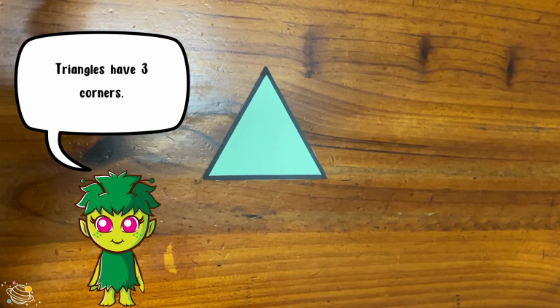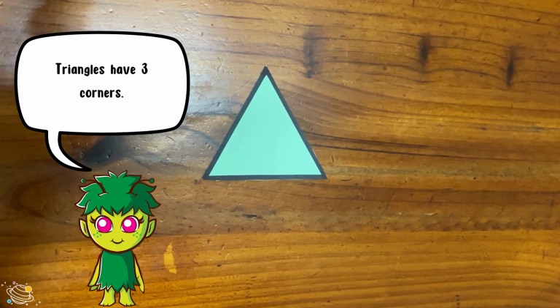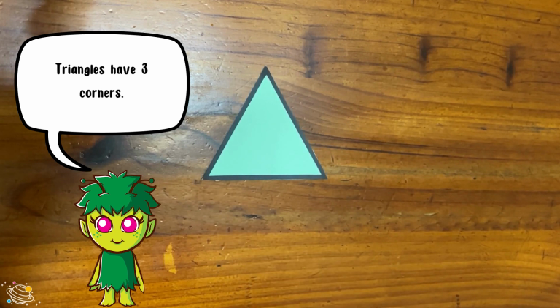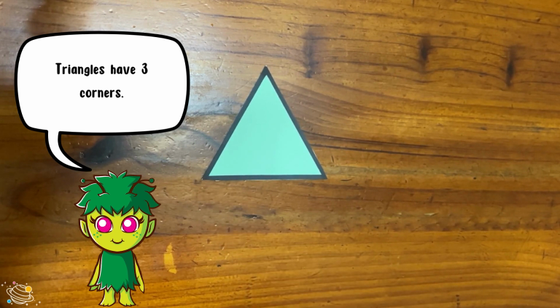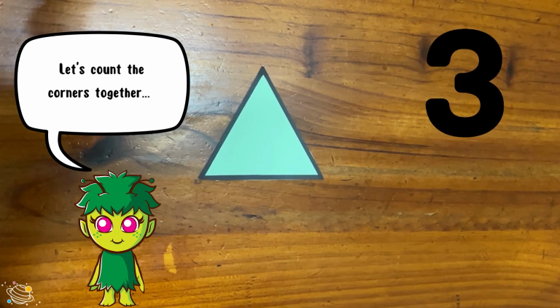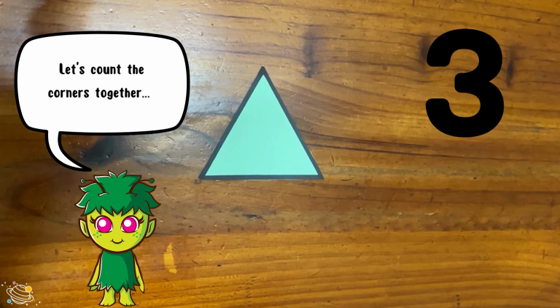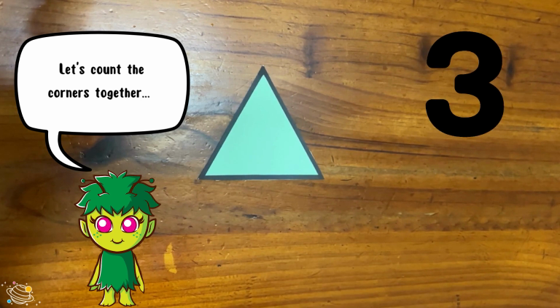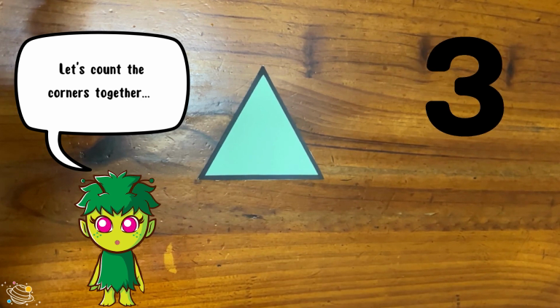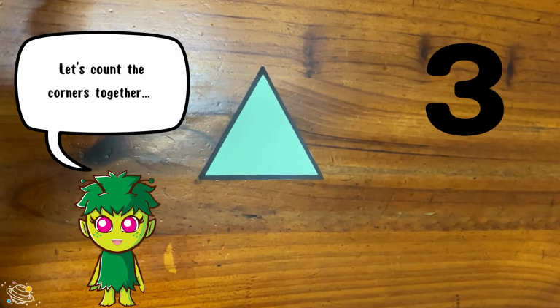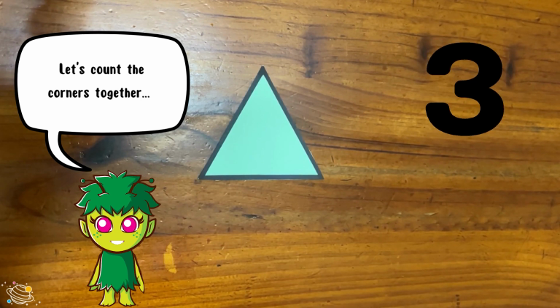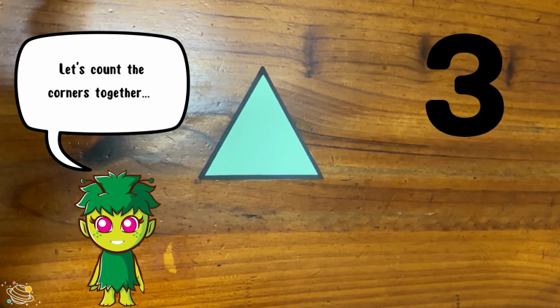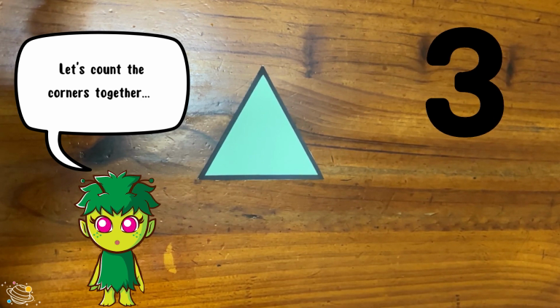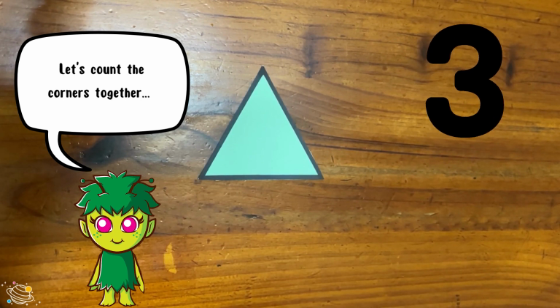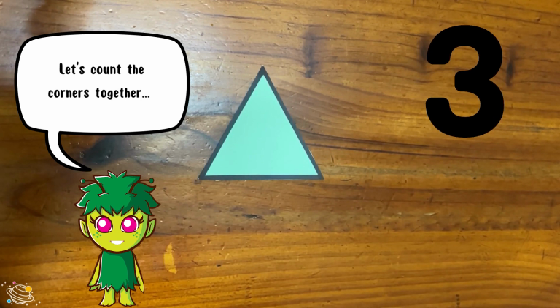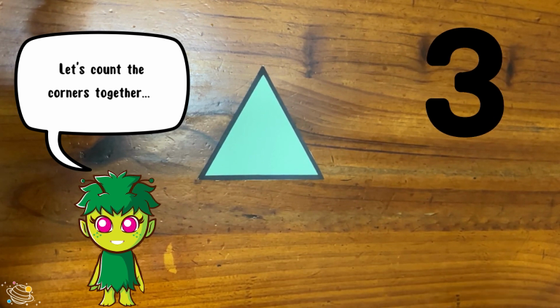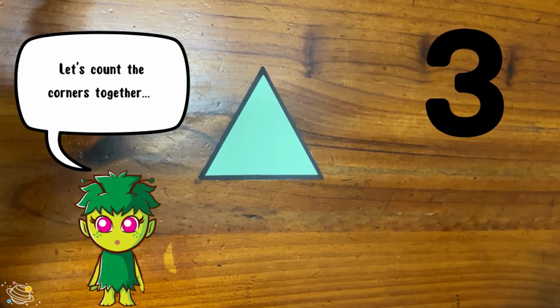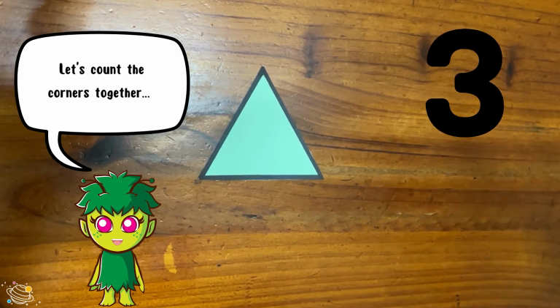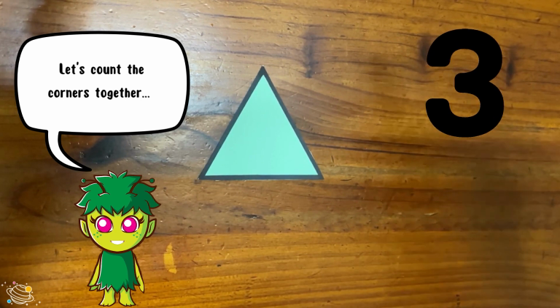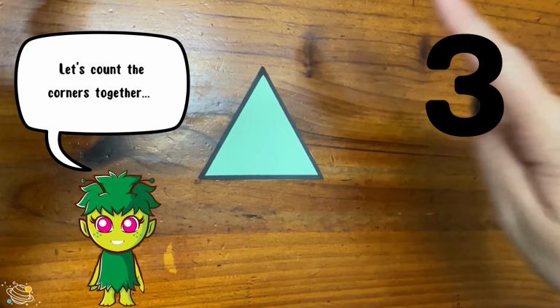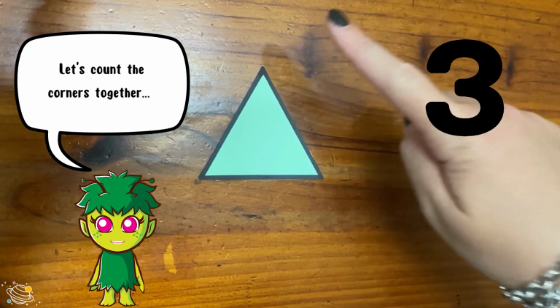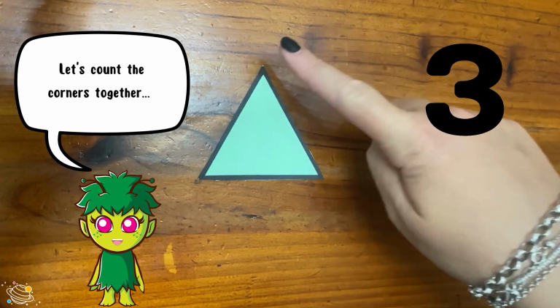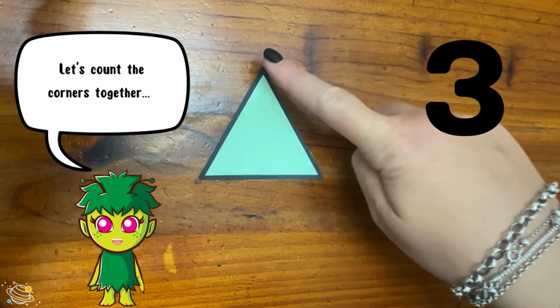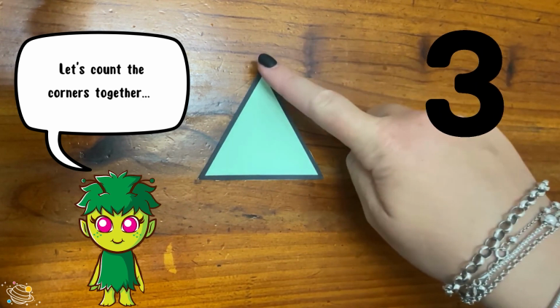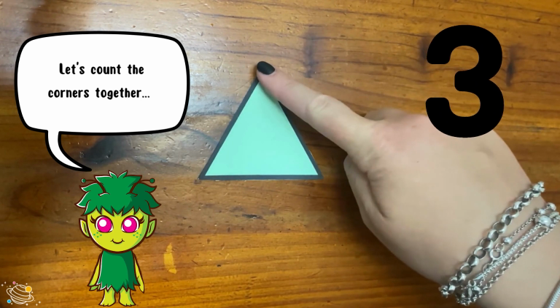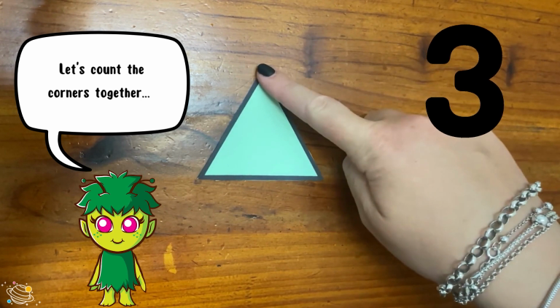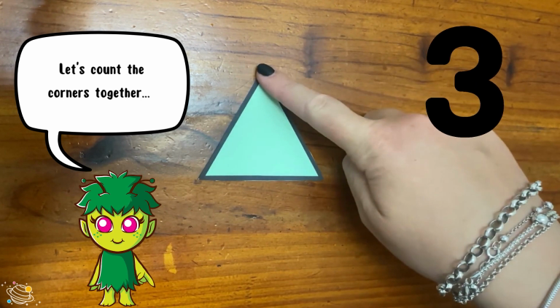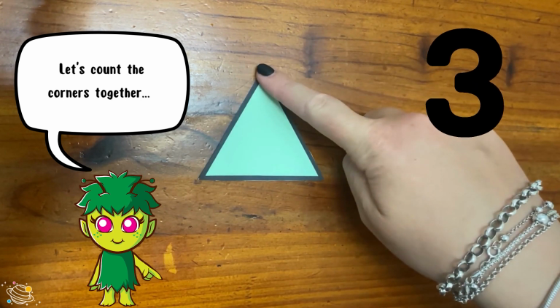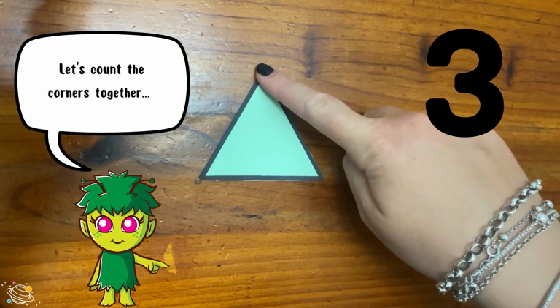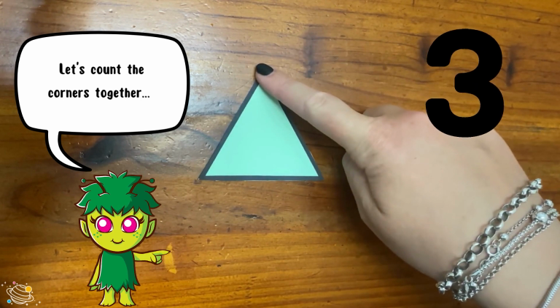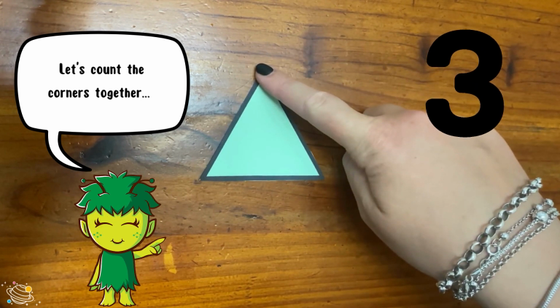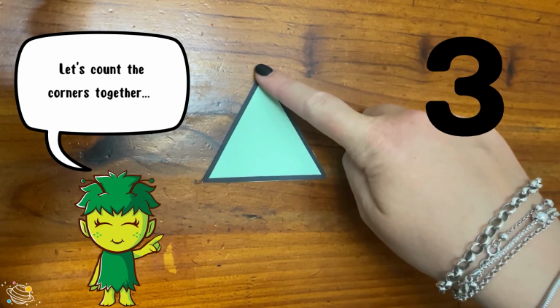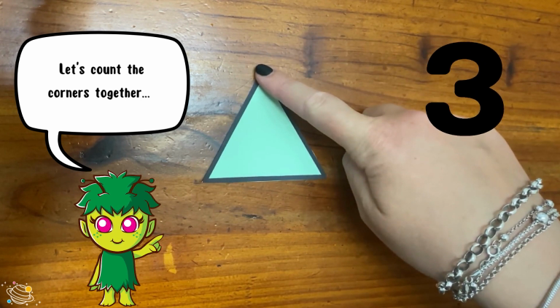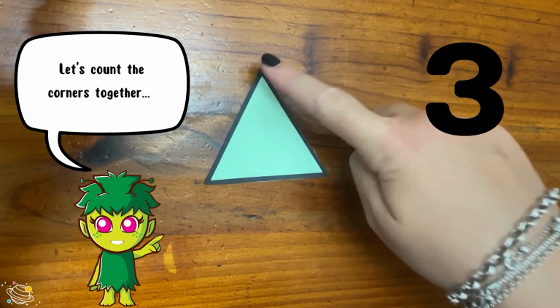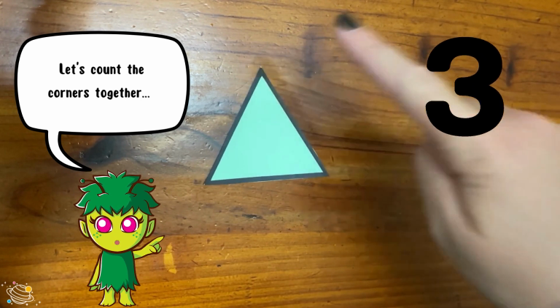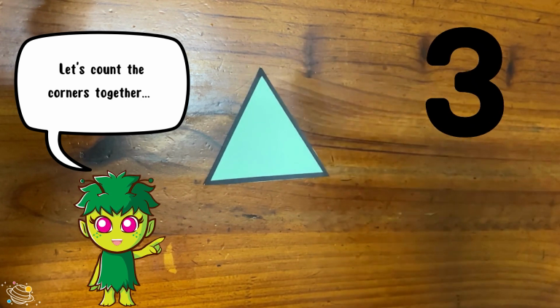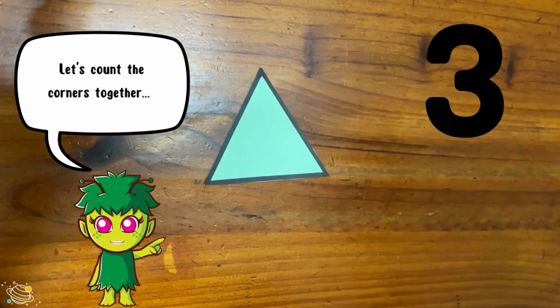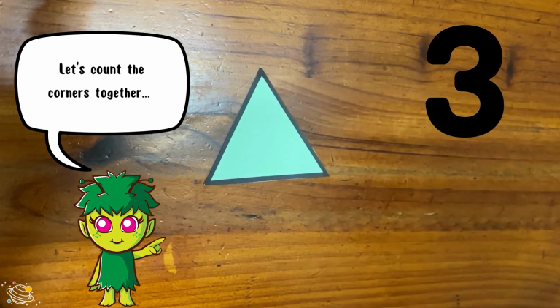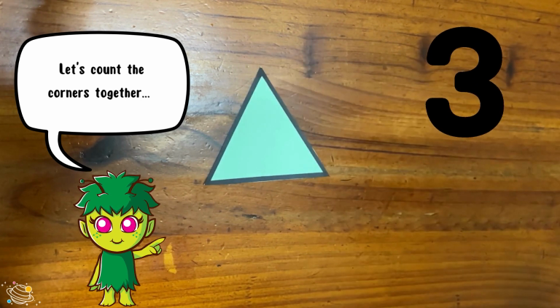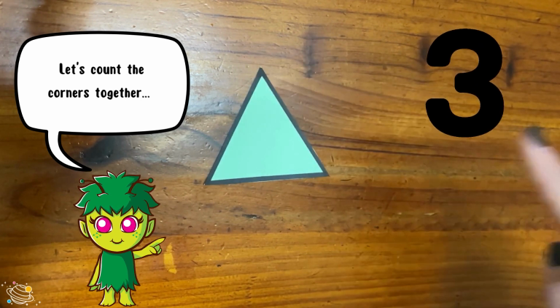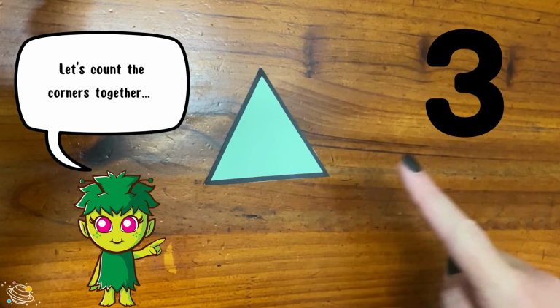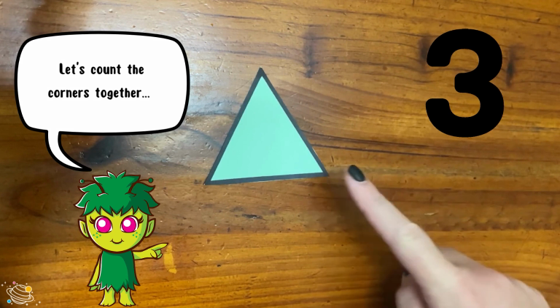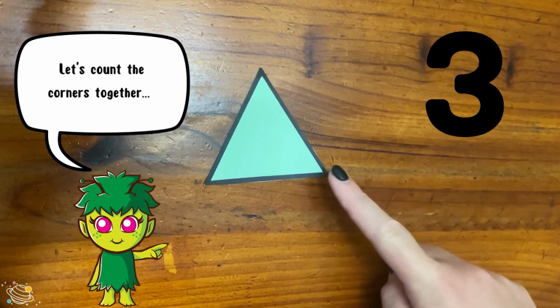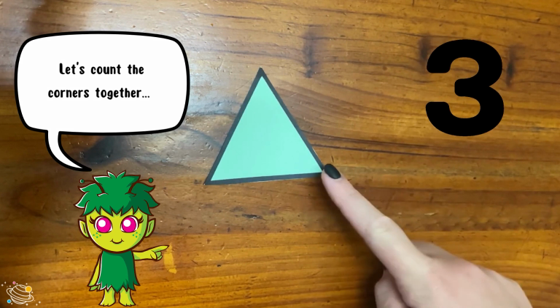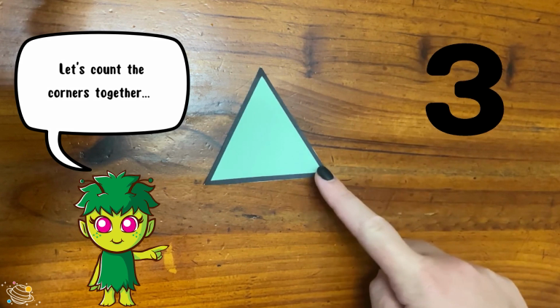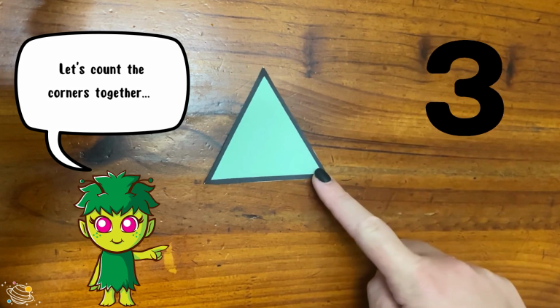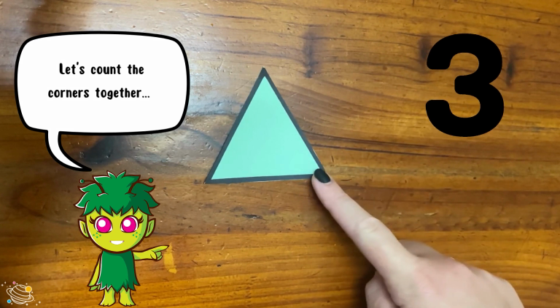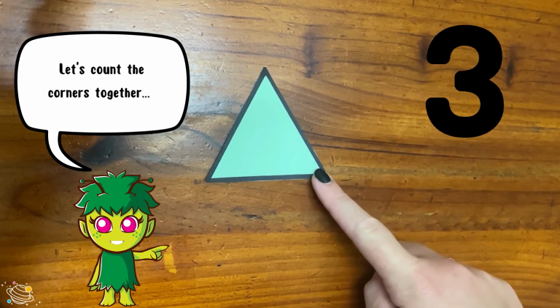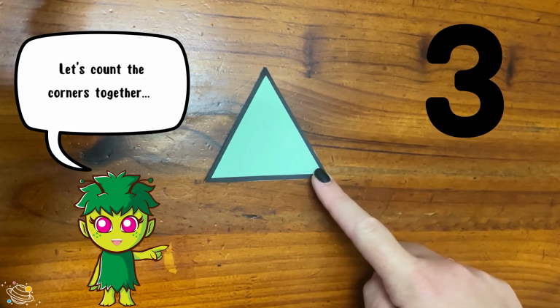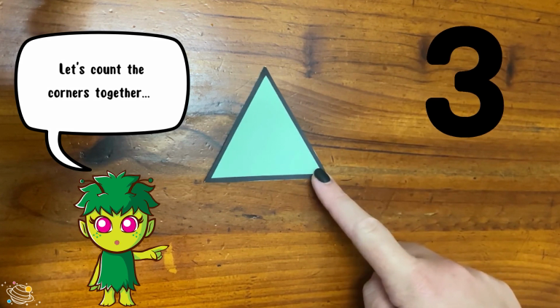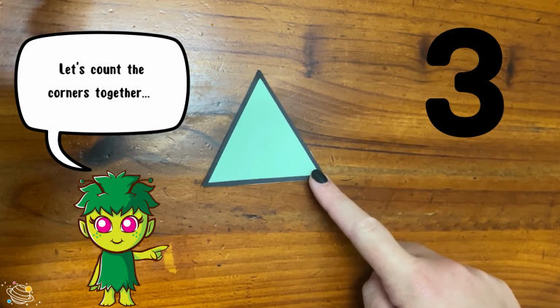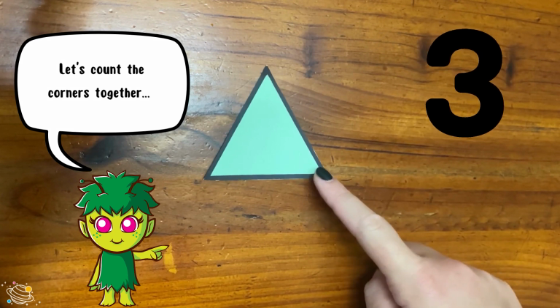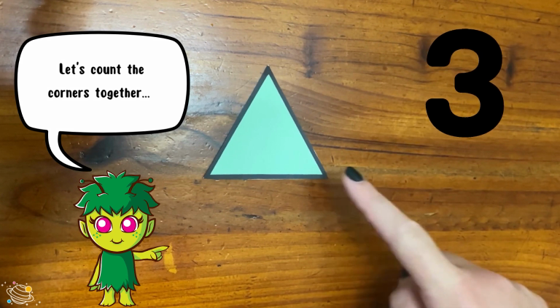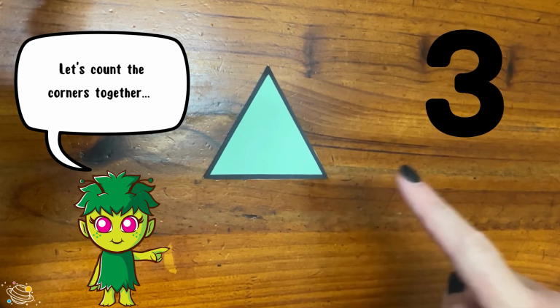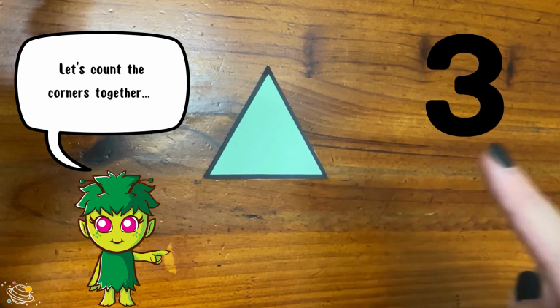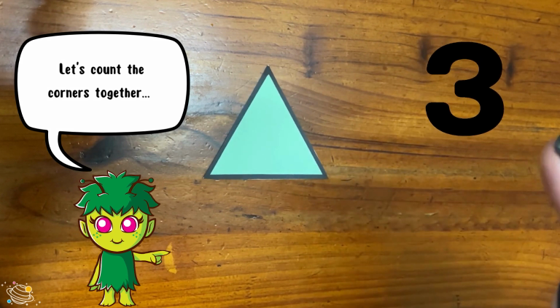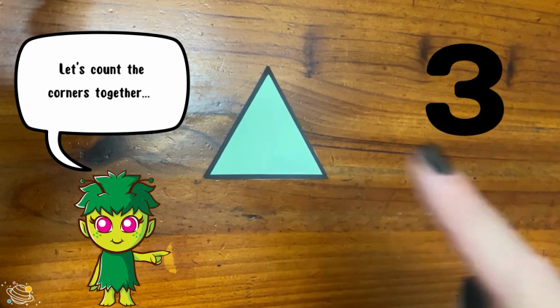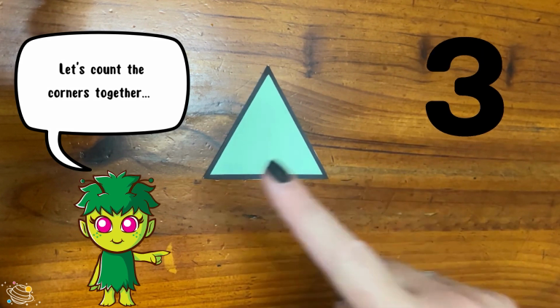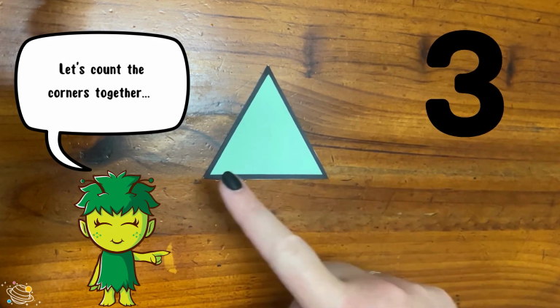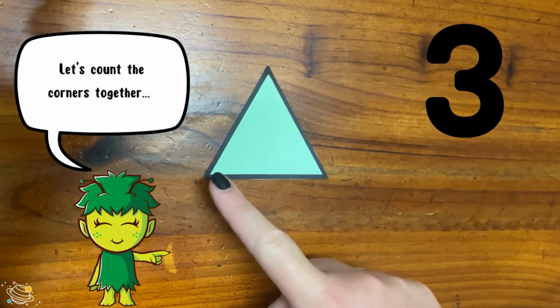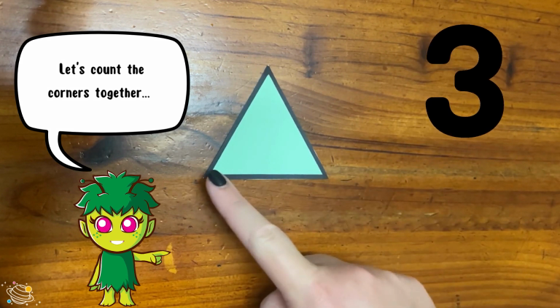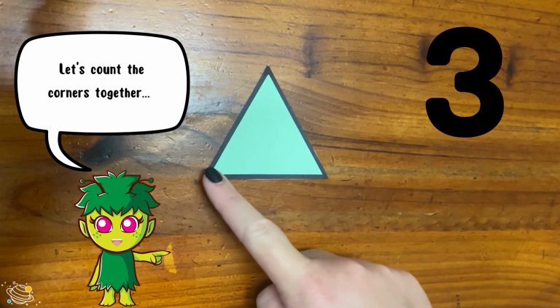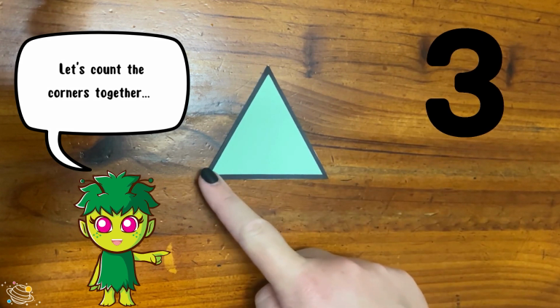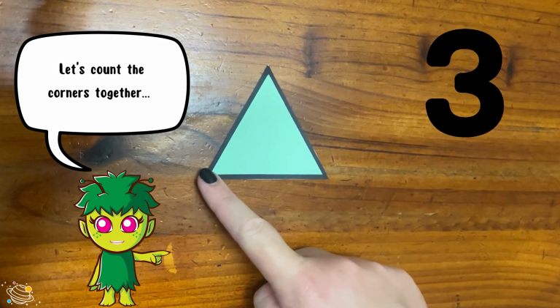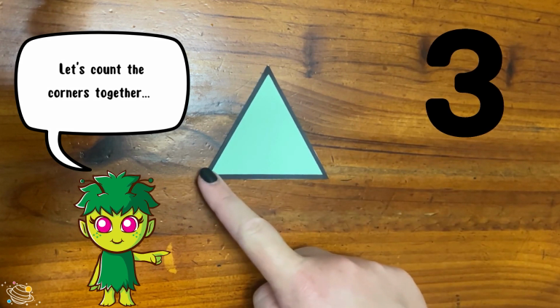Let's count the corners together: one, two, three. Triangles have three corners.